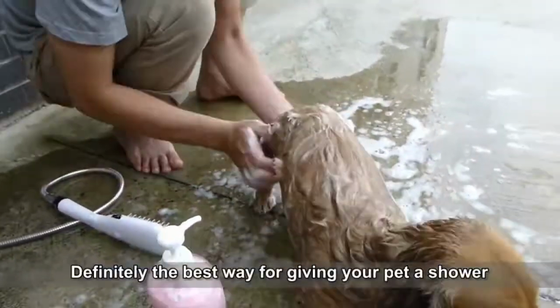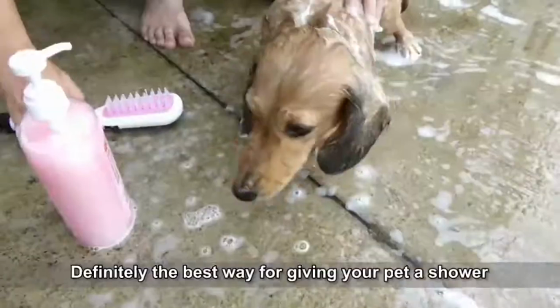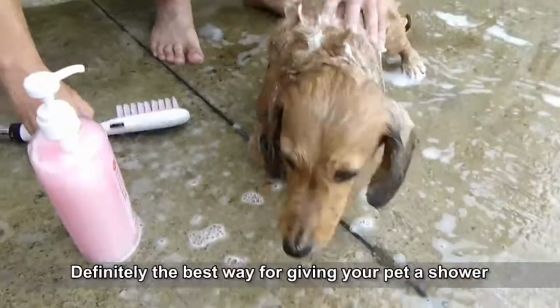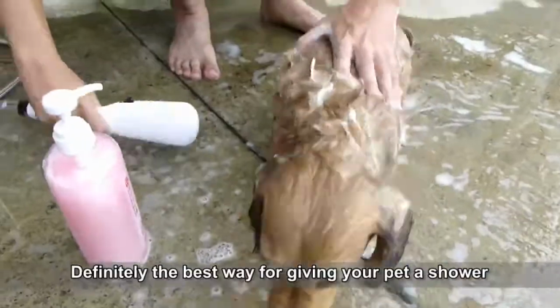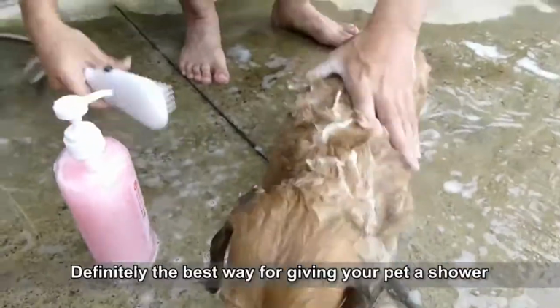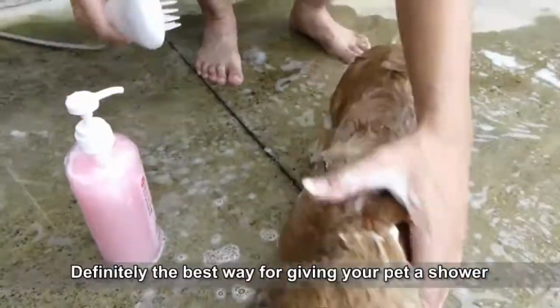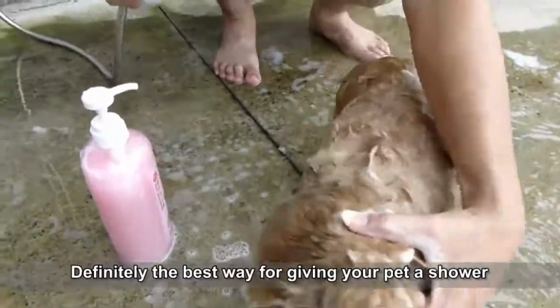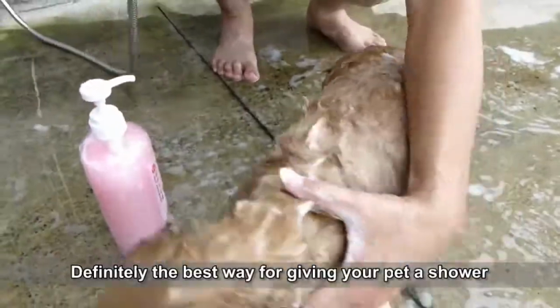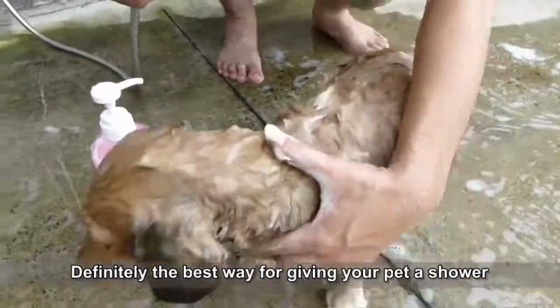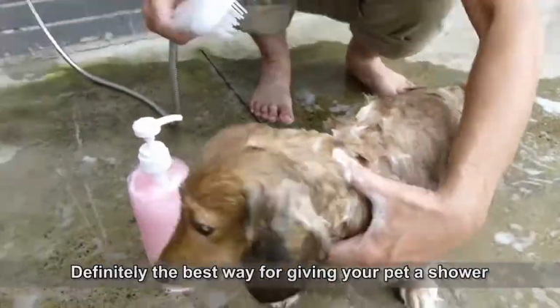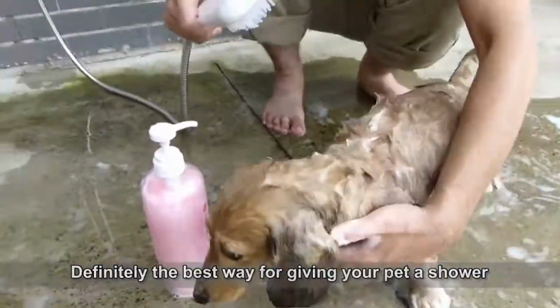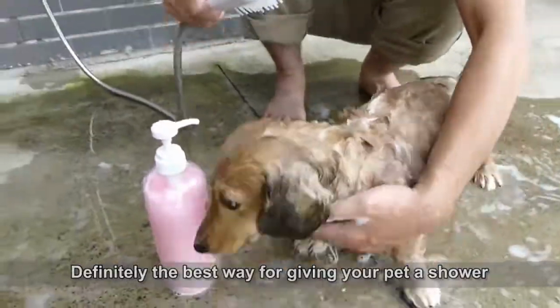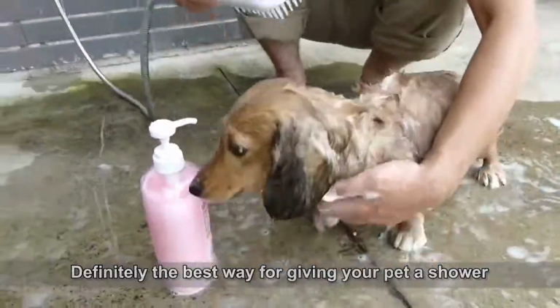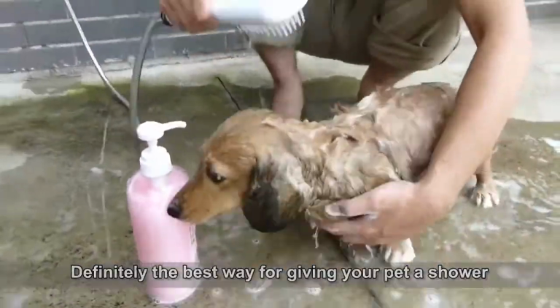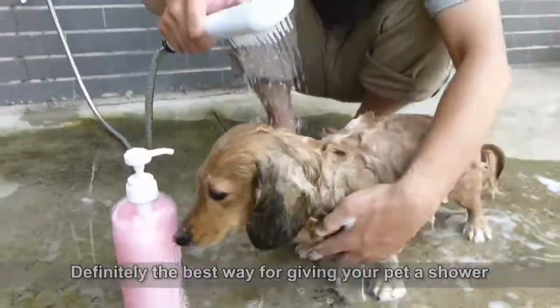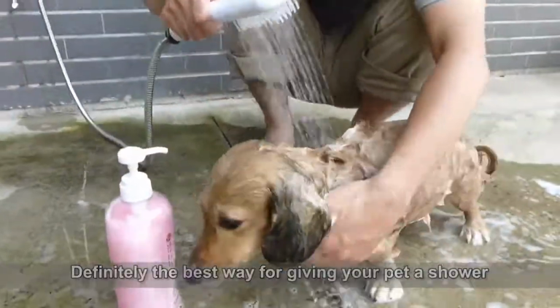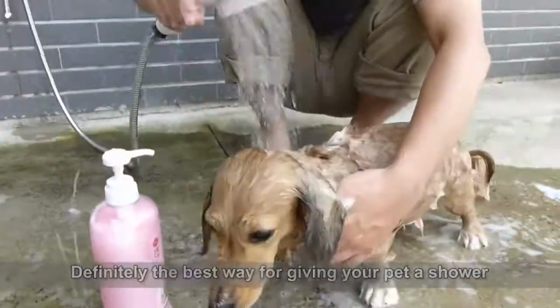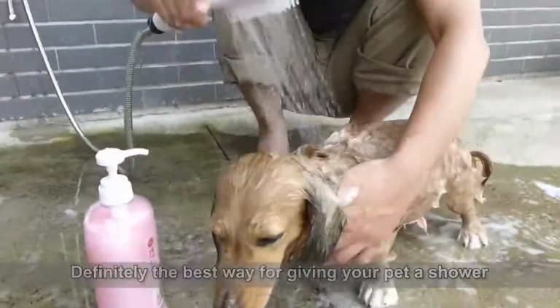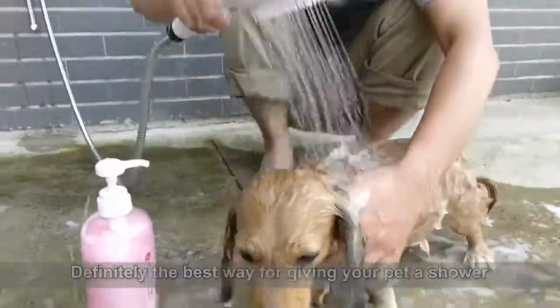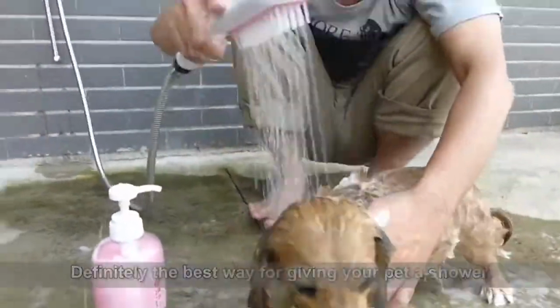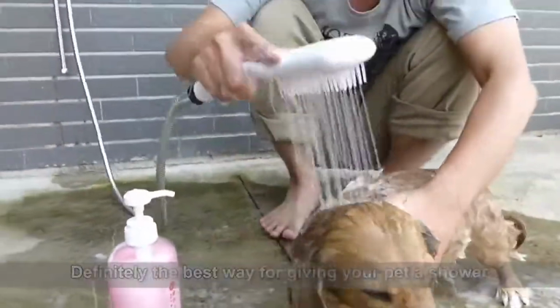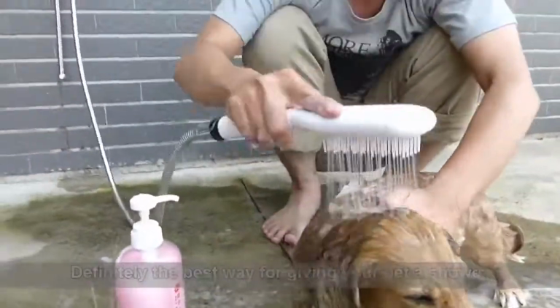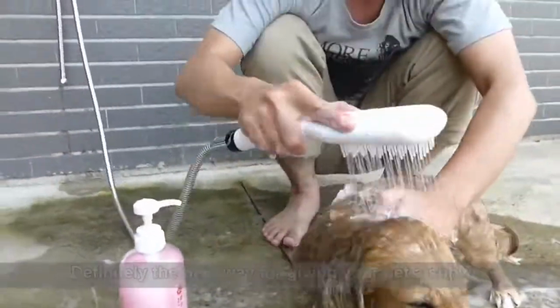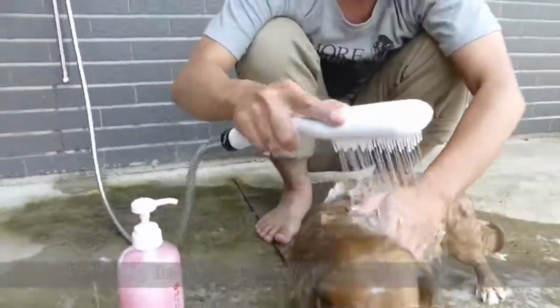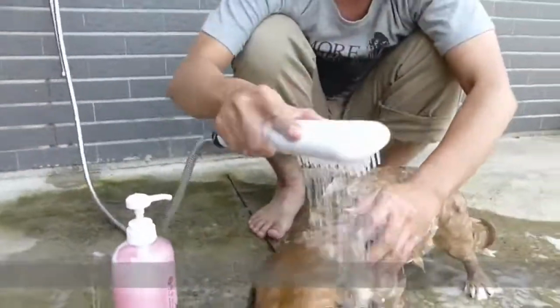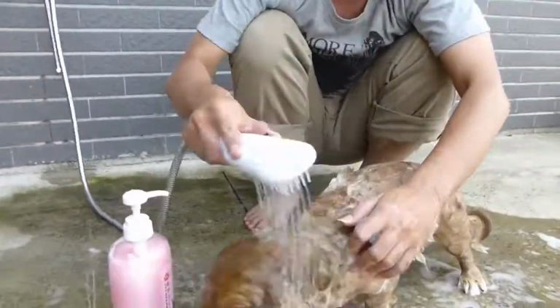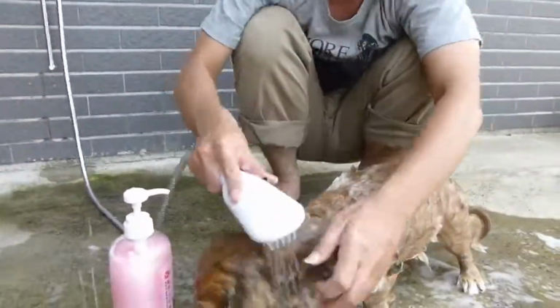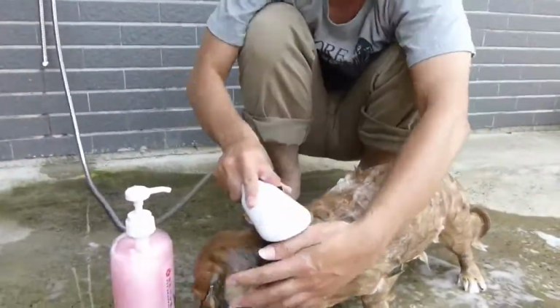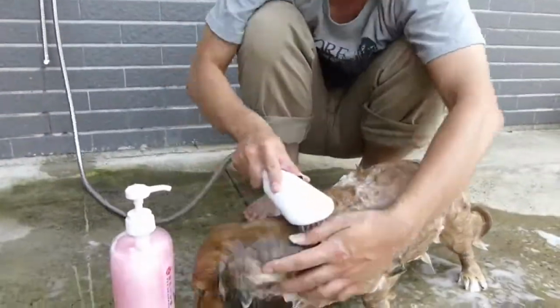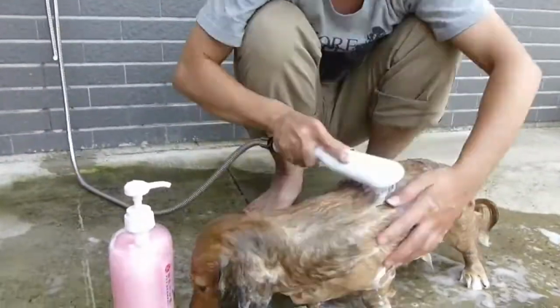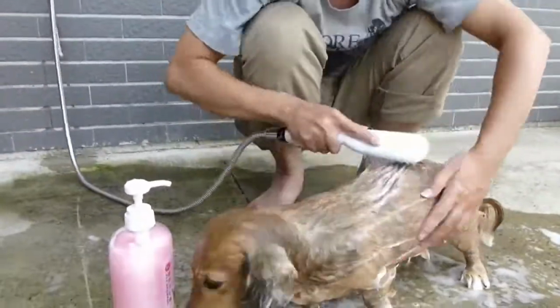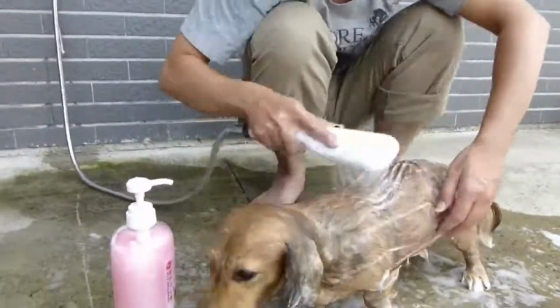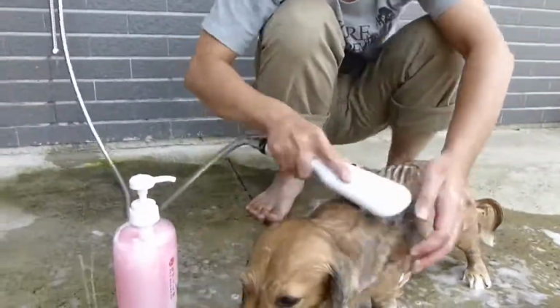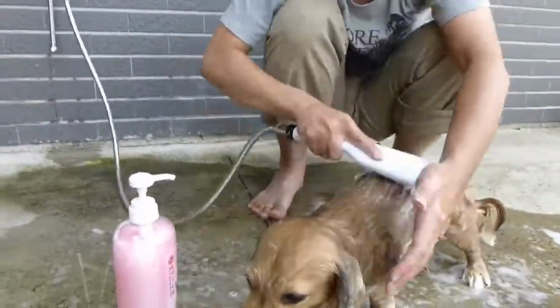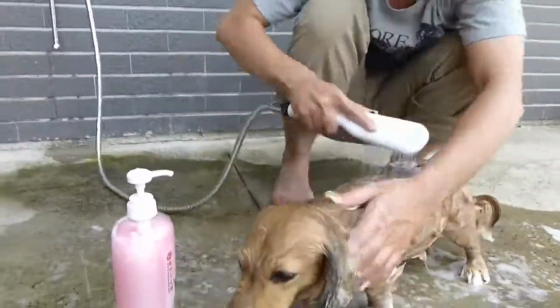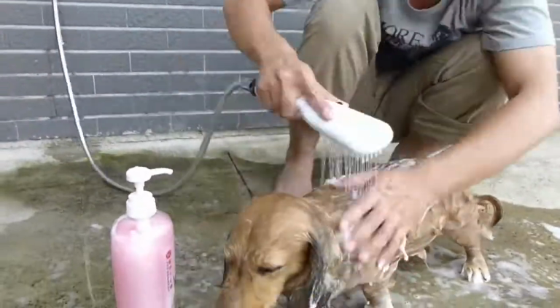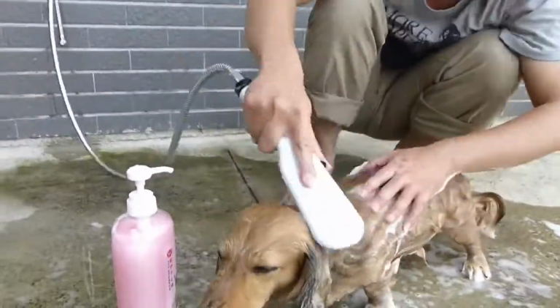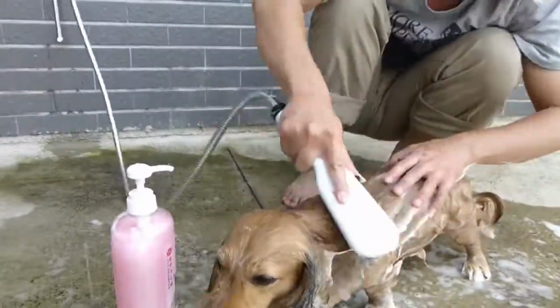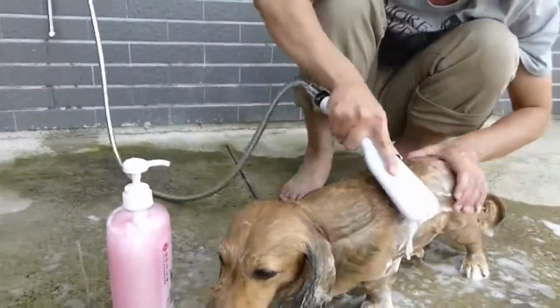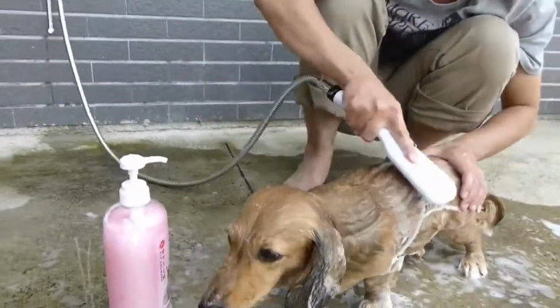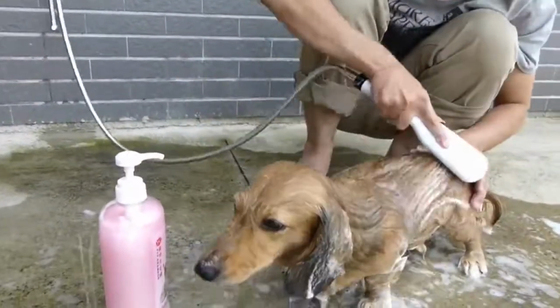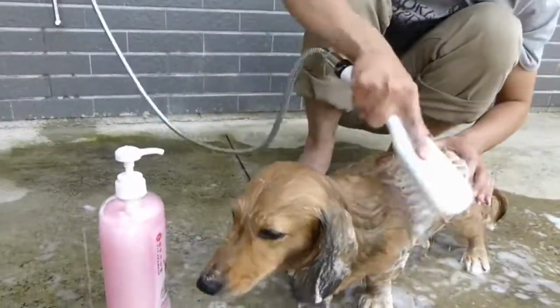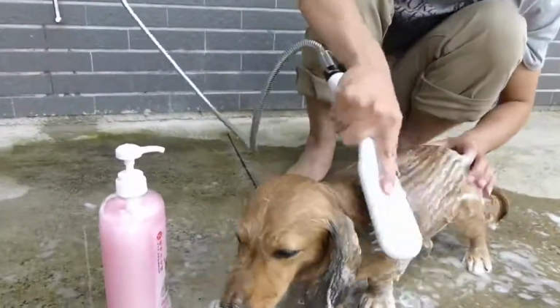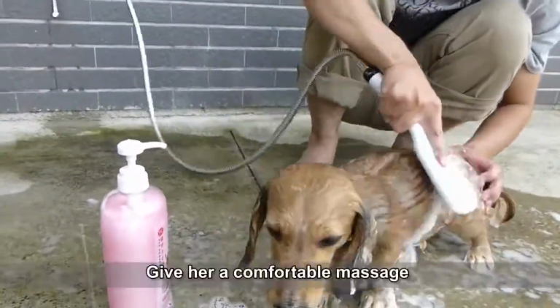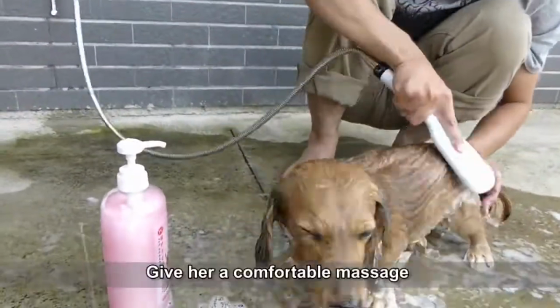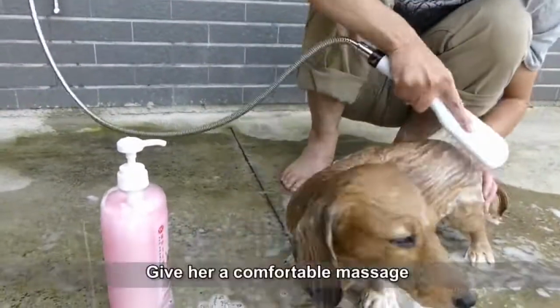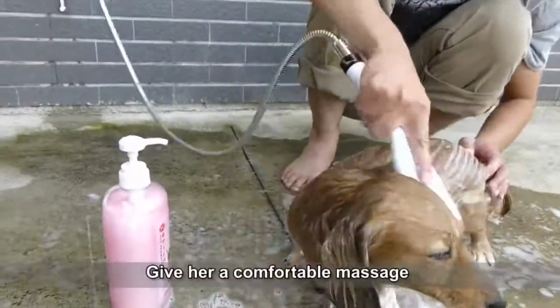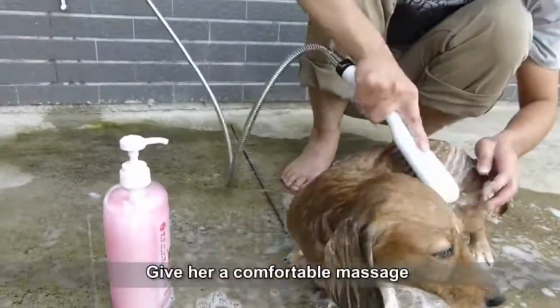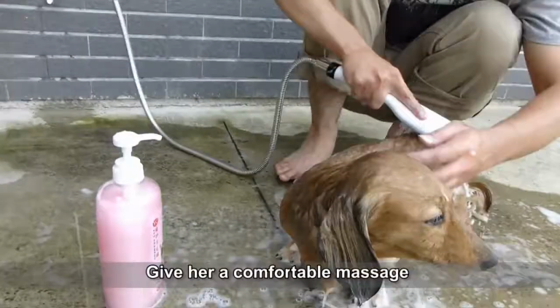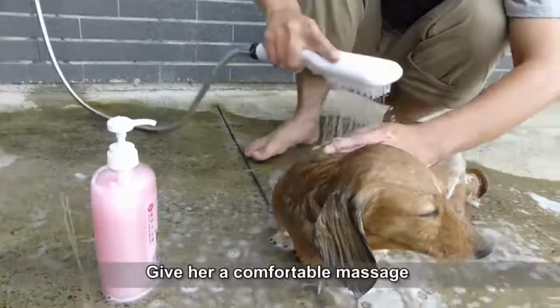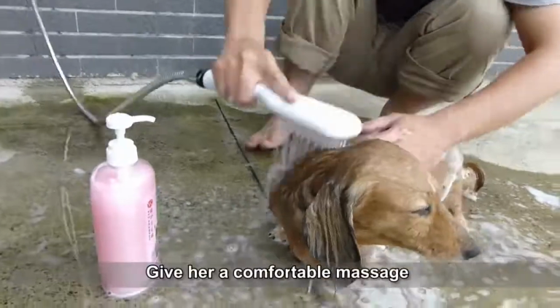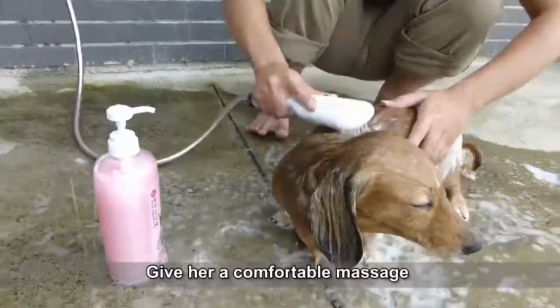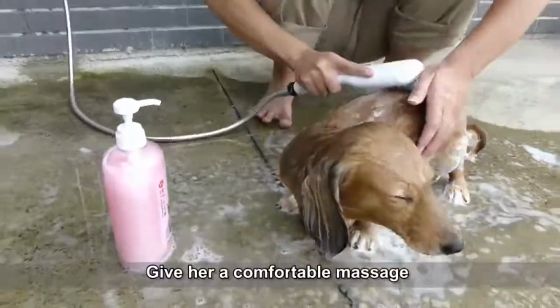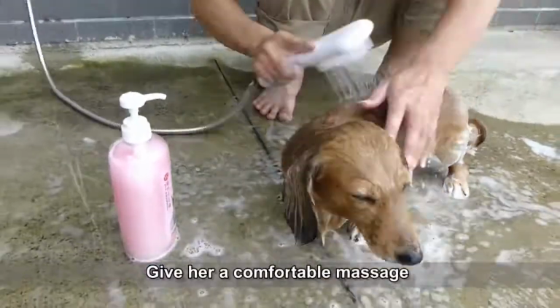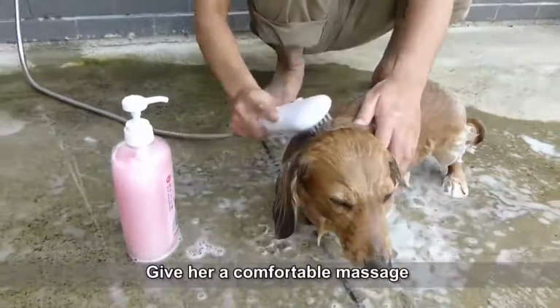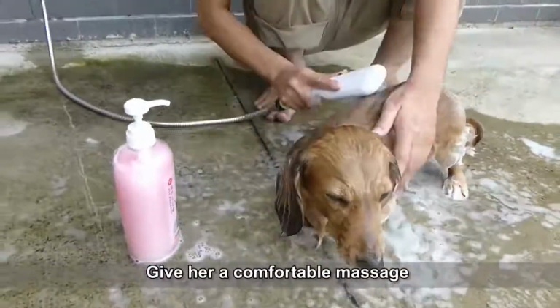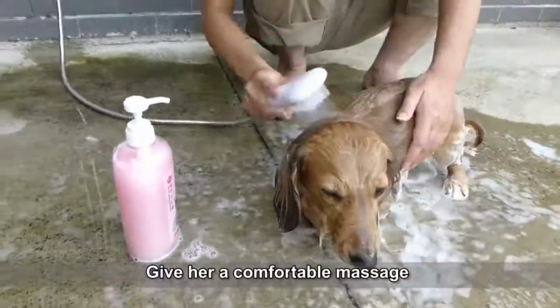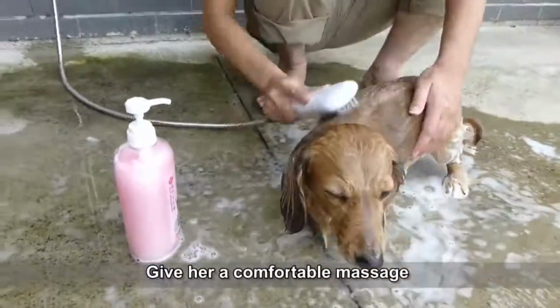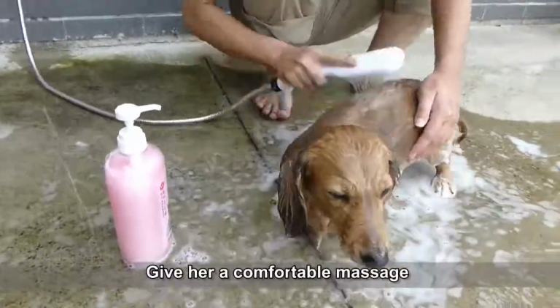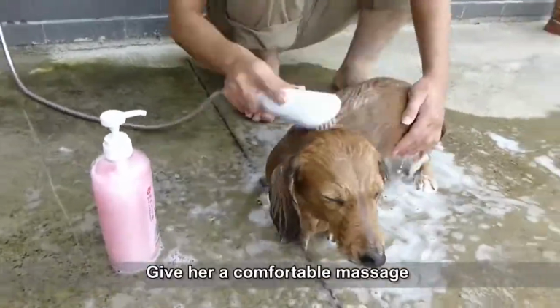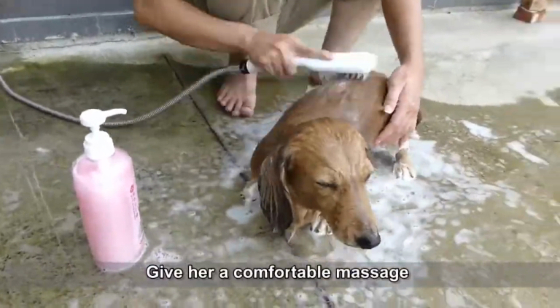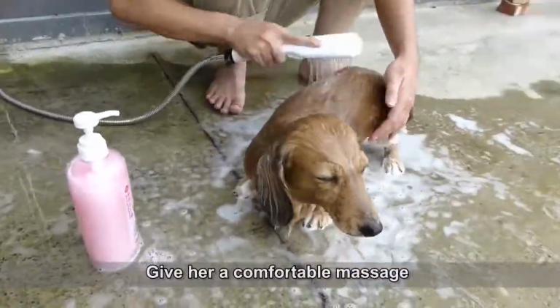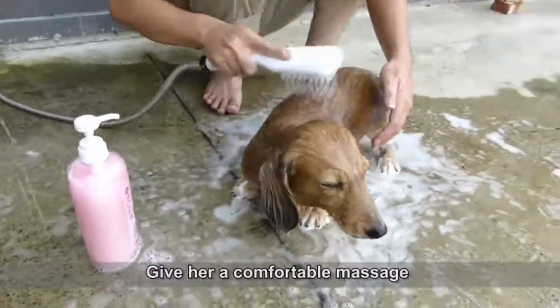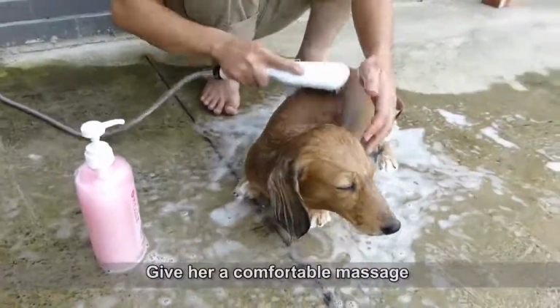Definitely the best way for giving your pet a shower. Give her a comfortable massage.